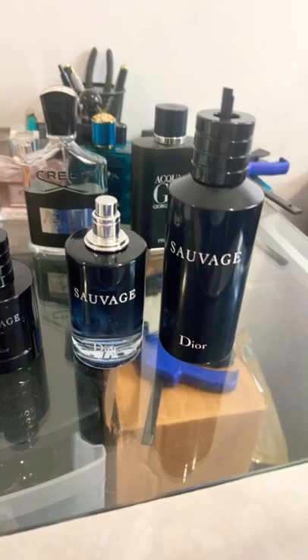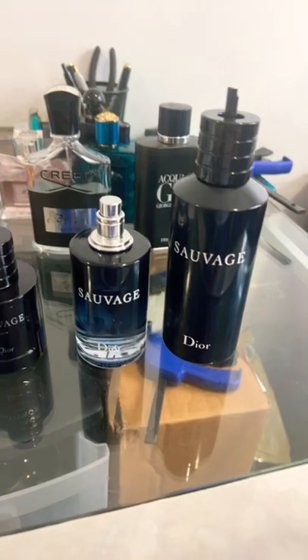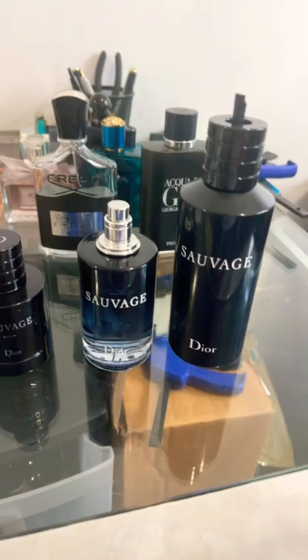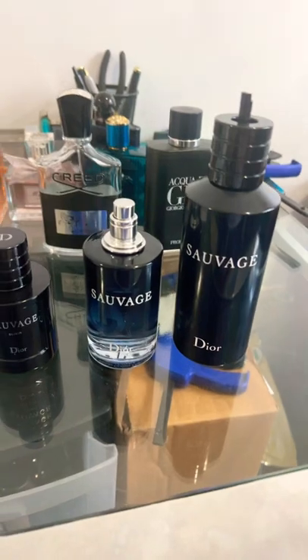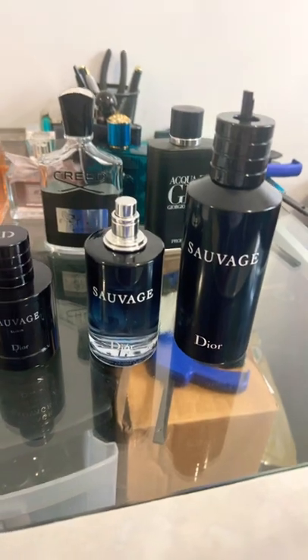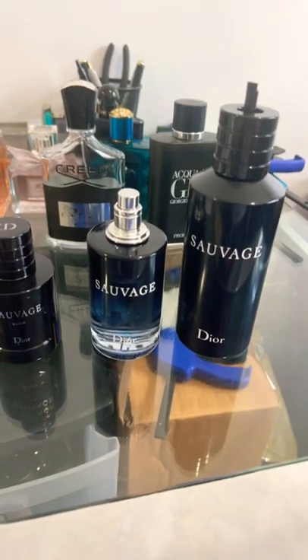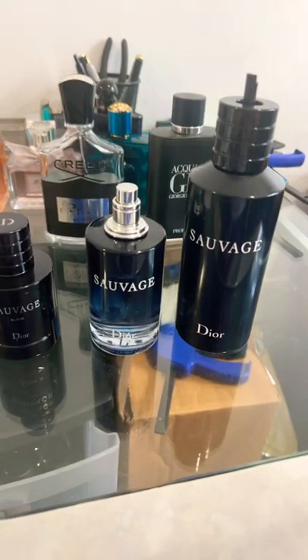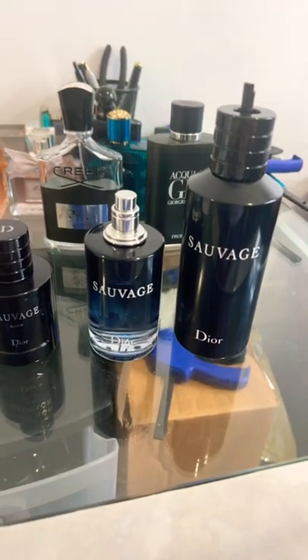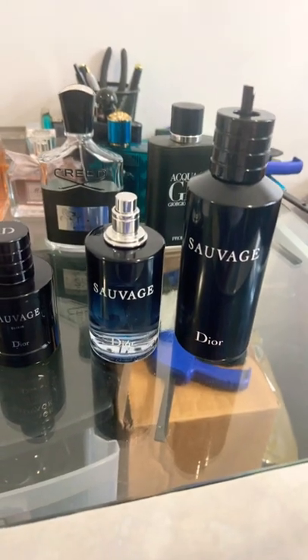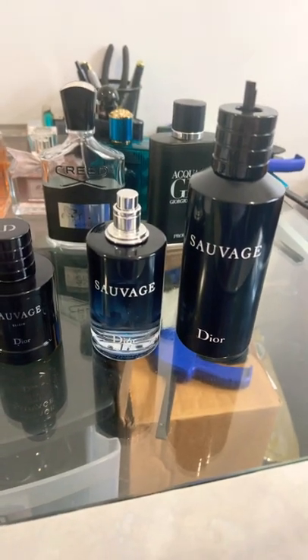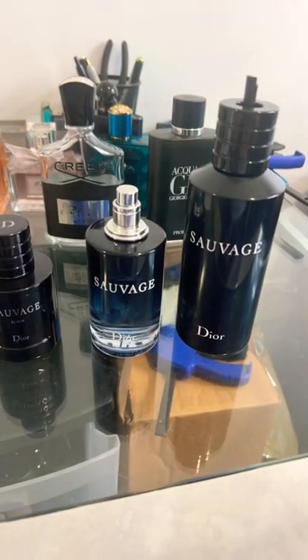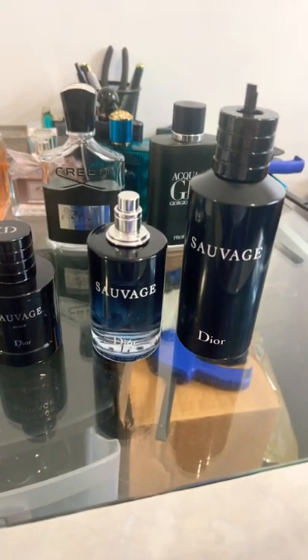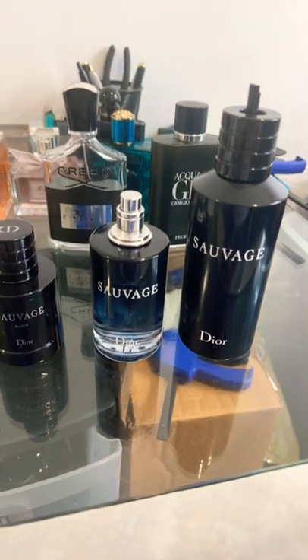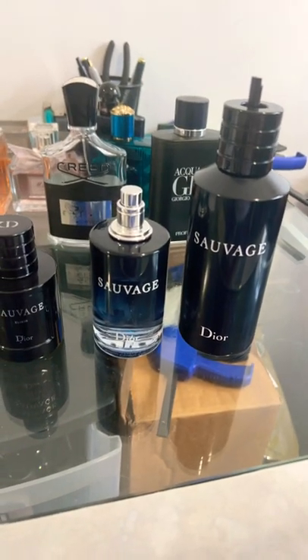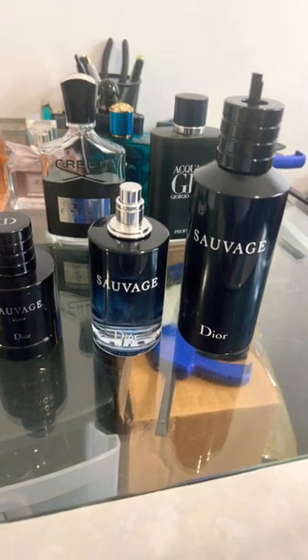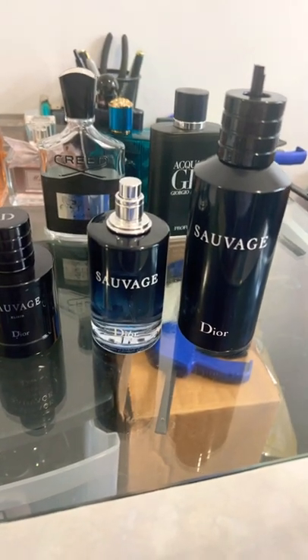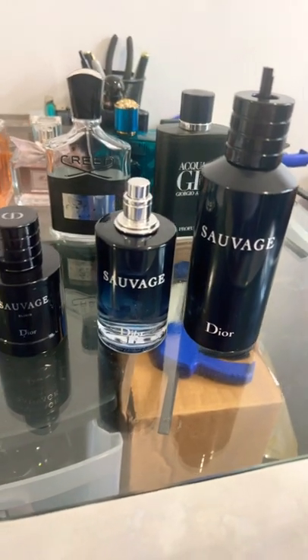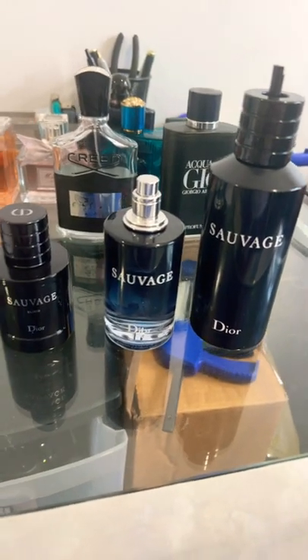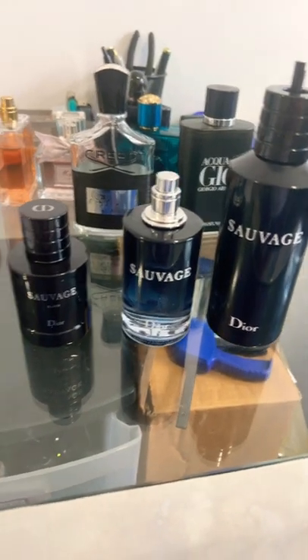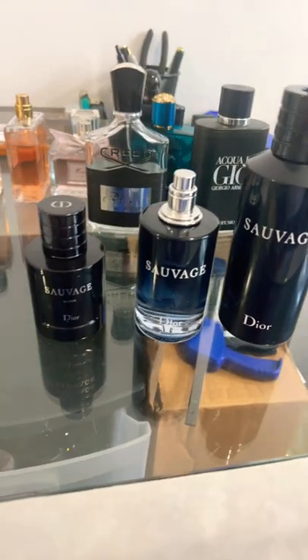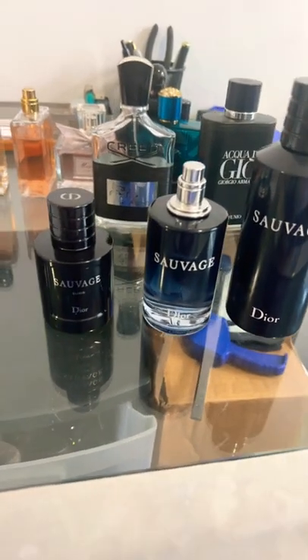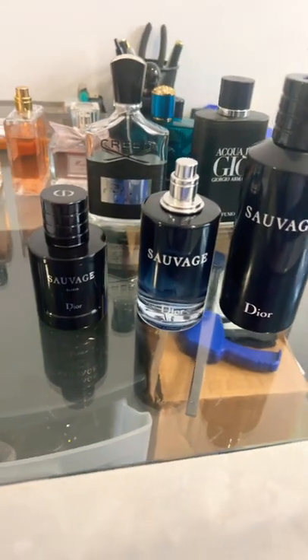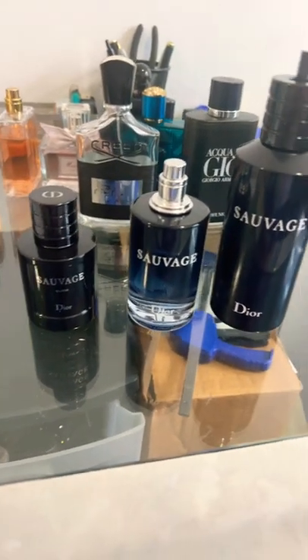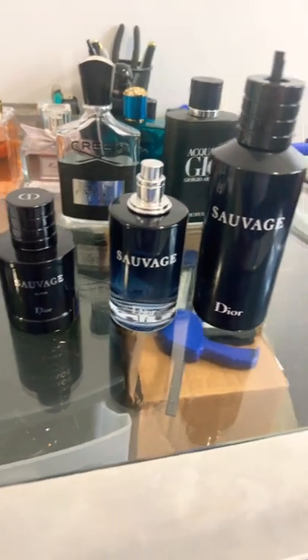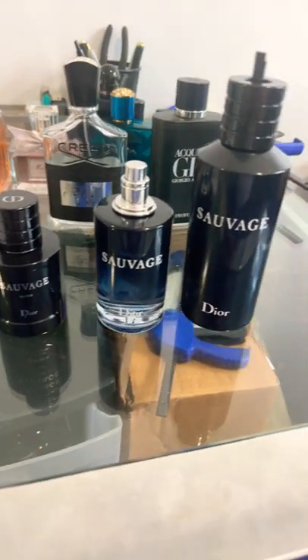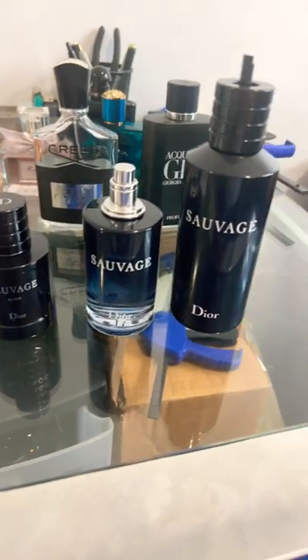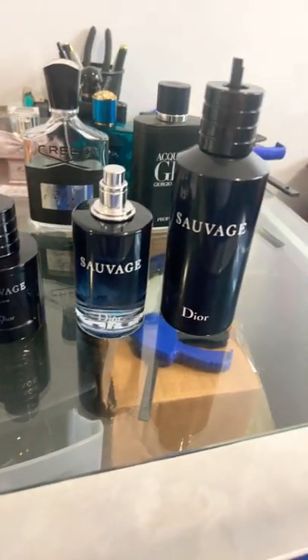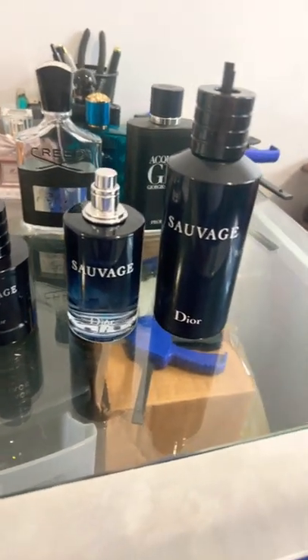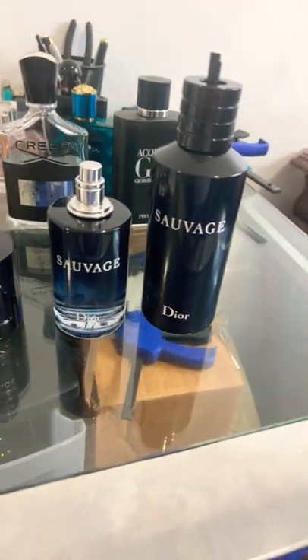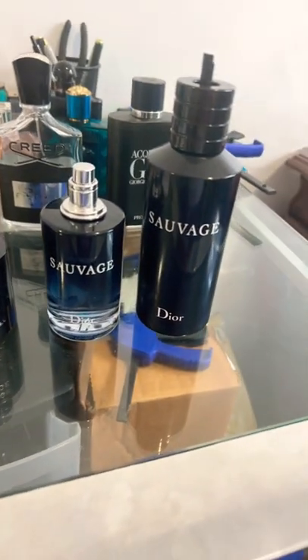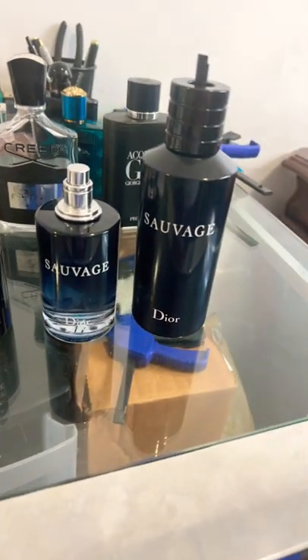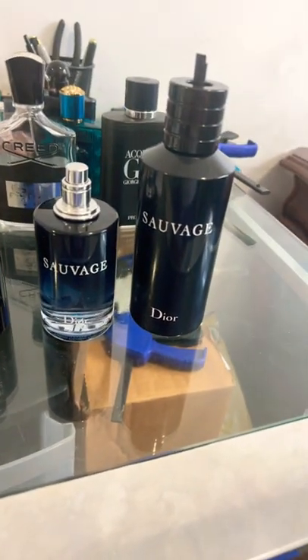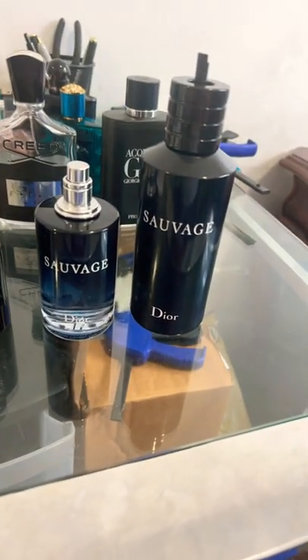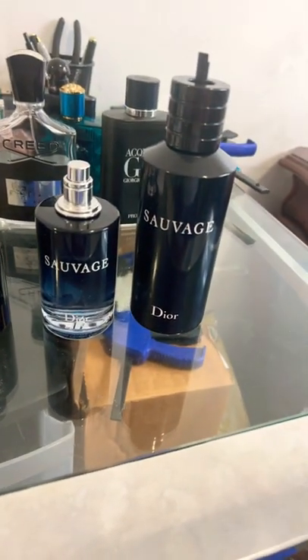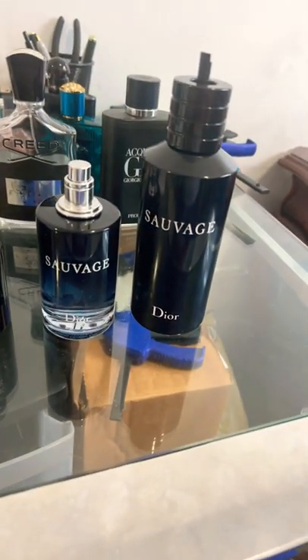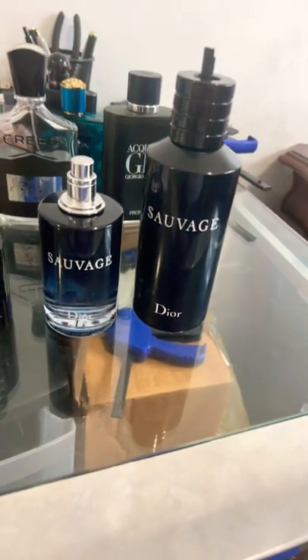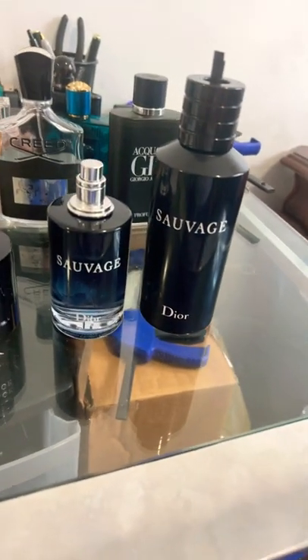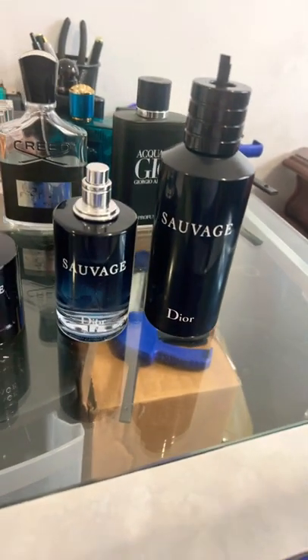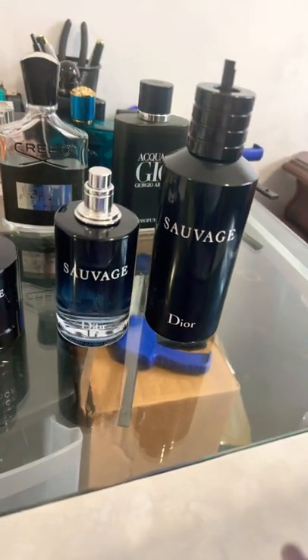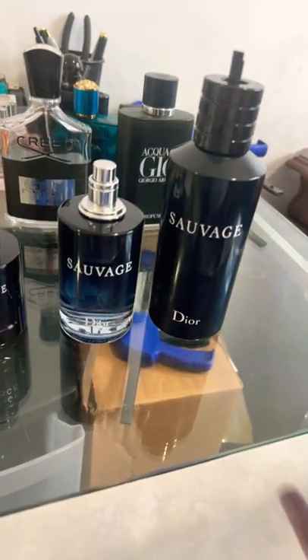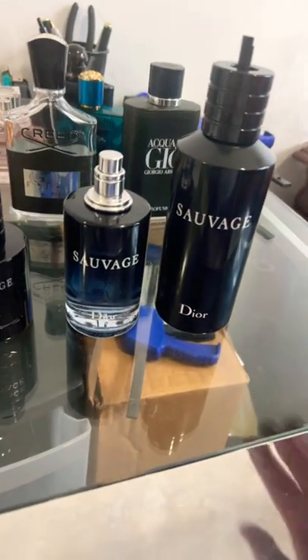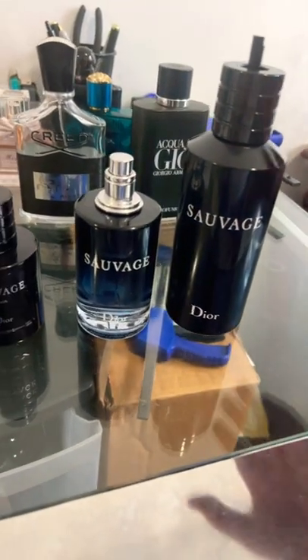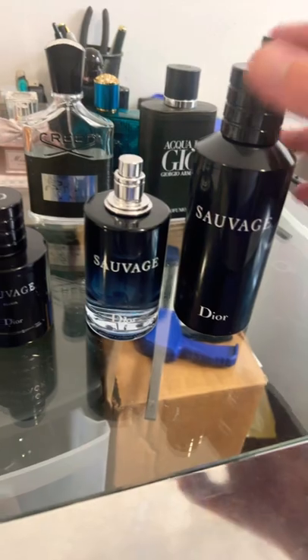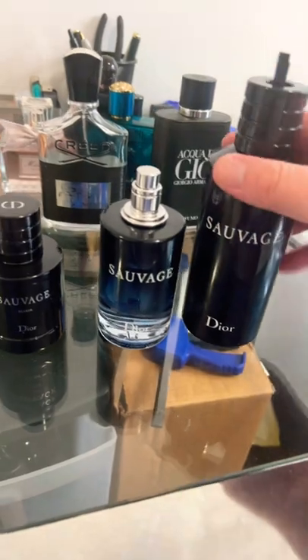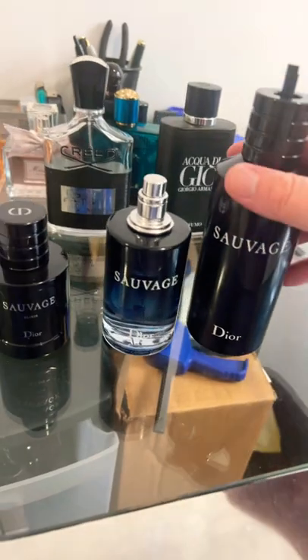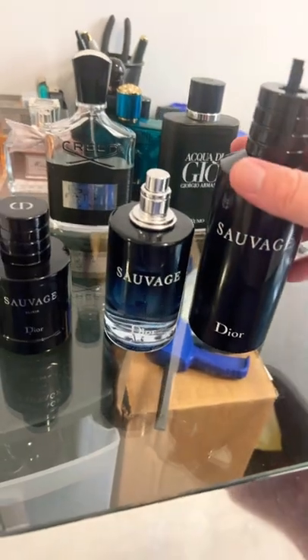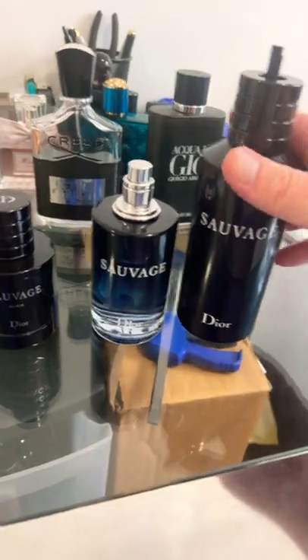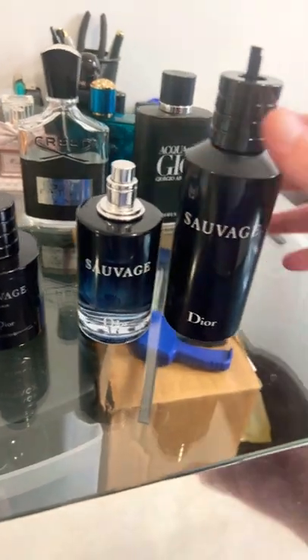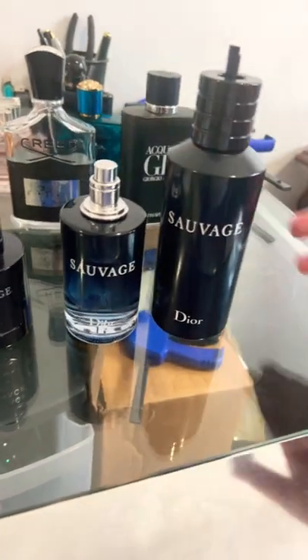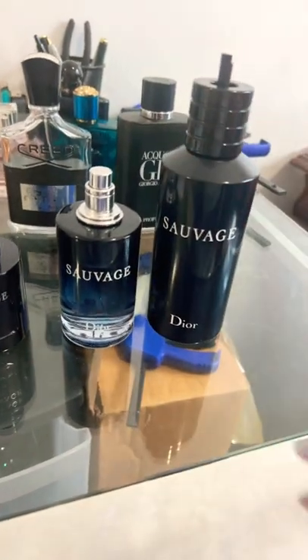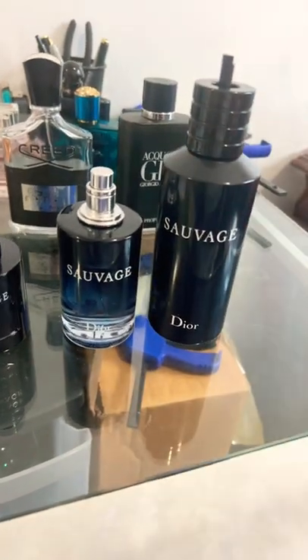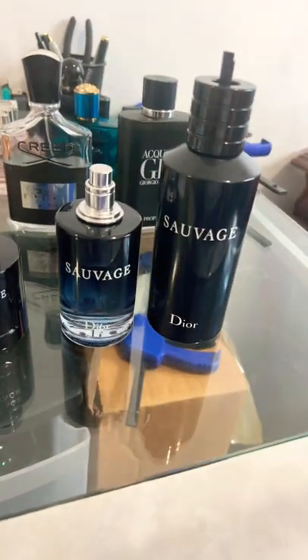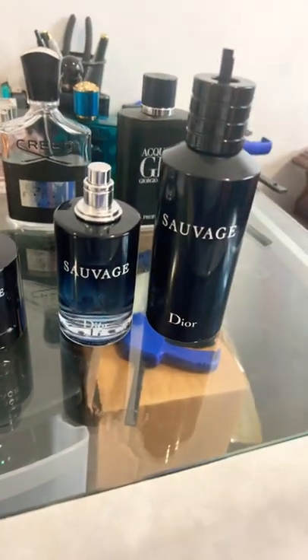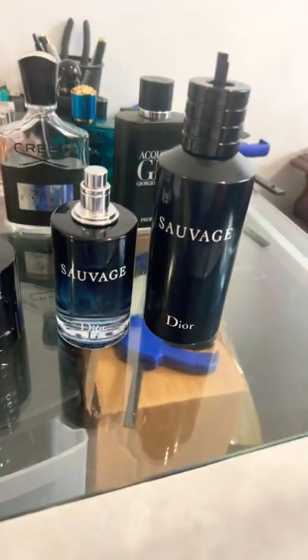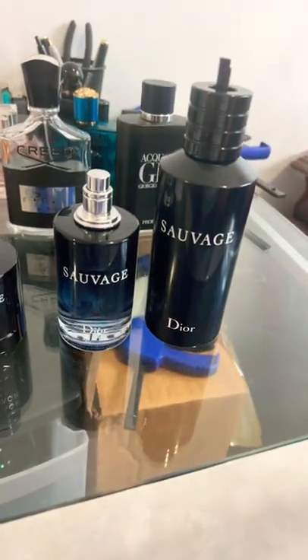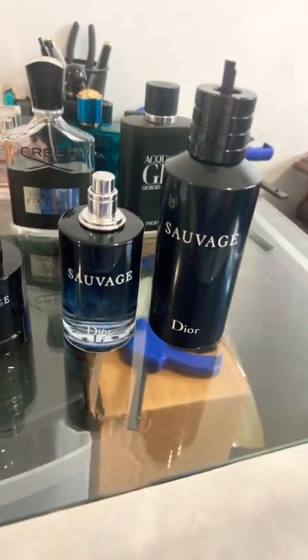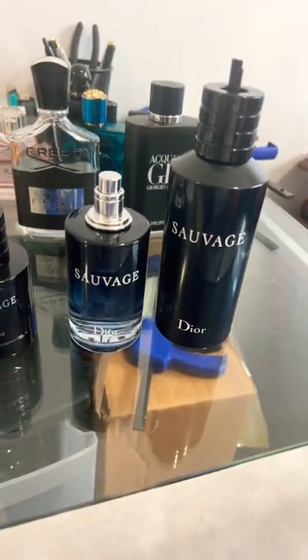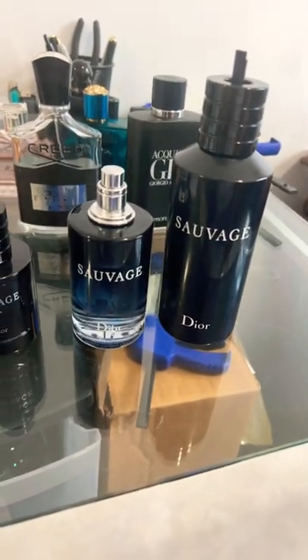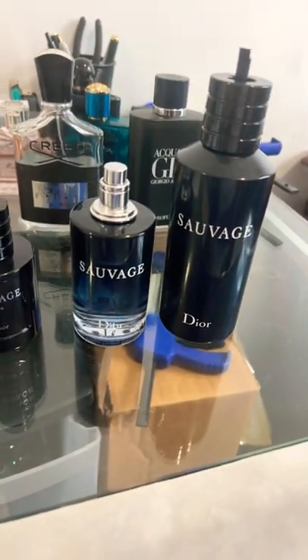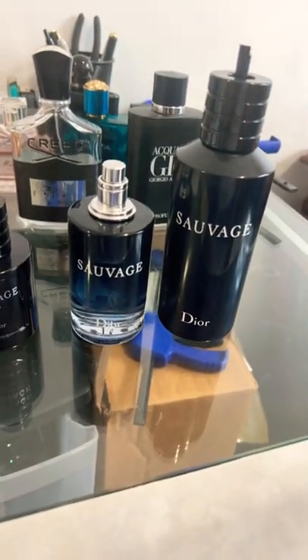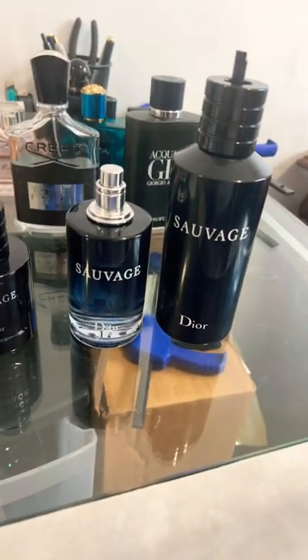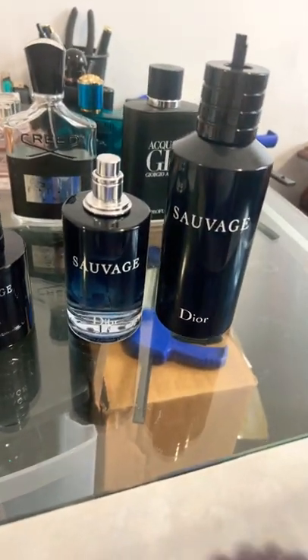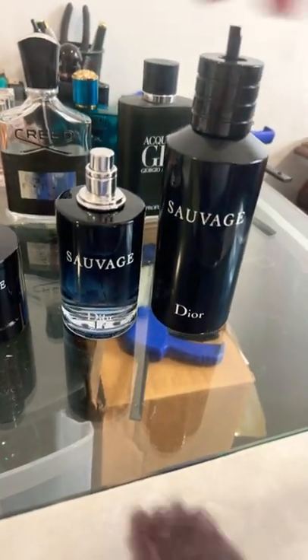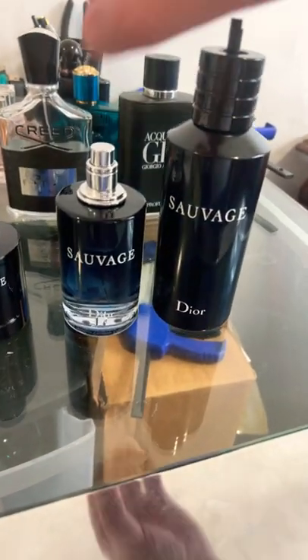Hey everybody, Perfume Sample King here, going to show you how to refill your Dior Sauvage and save some money. This is $210 for 10 ounces.